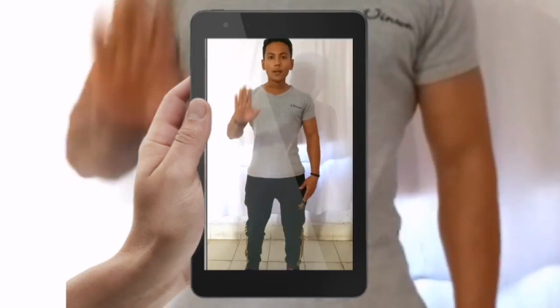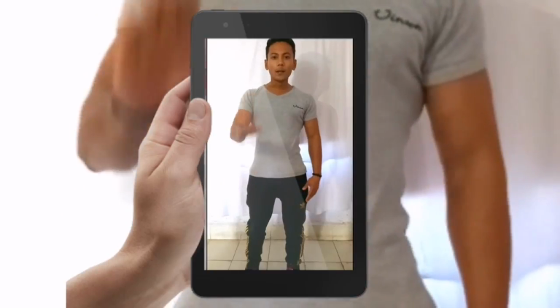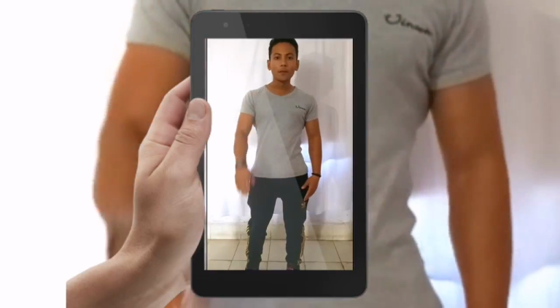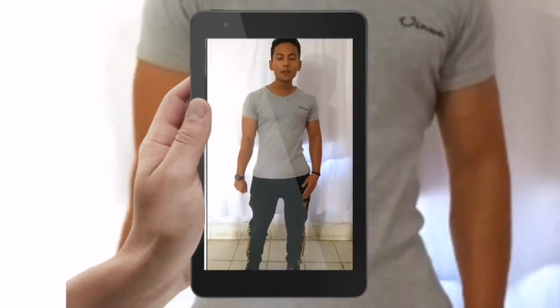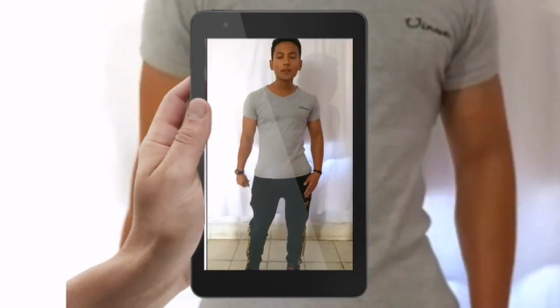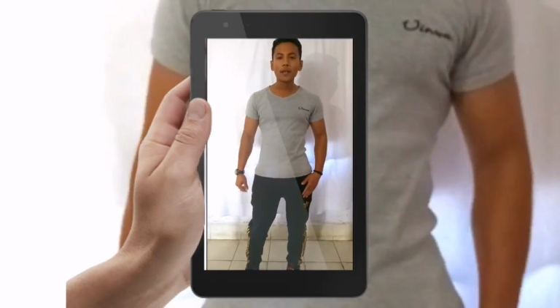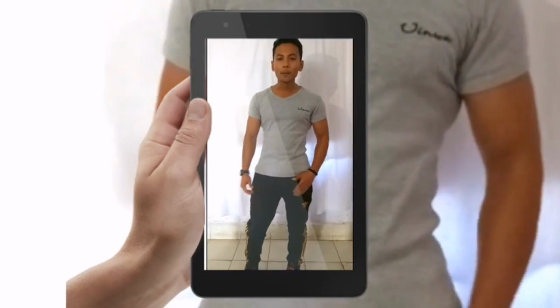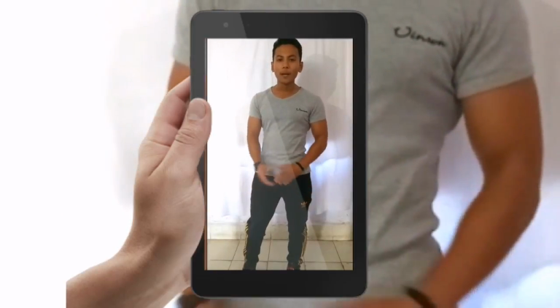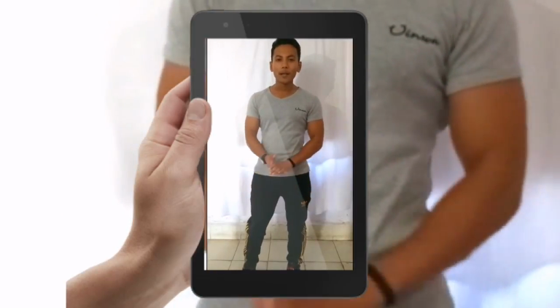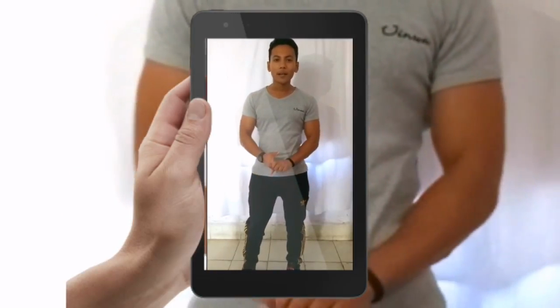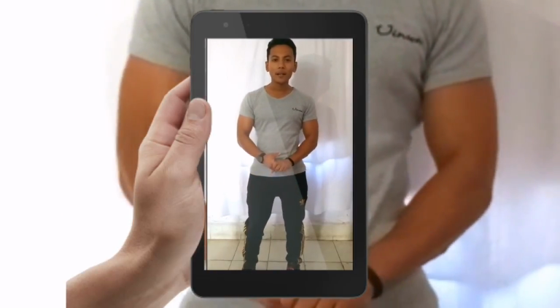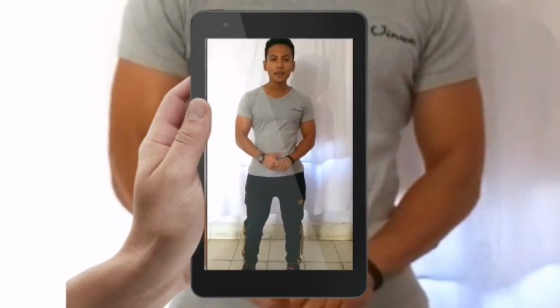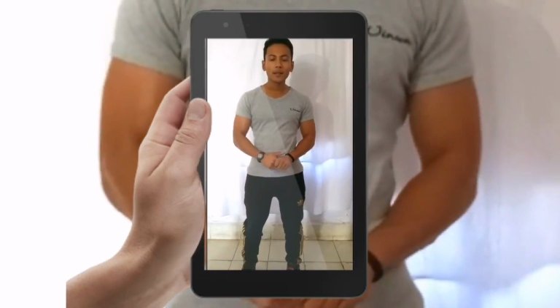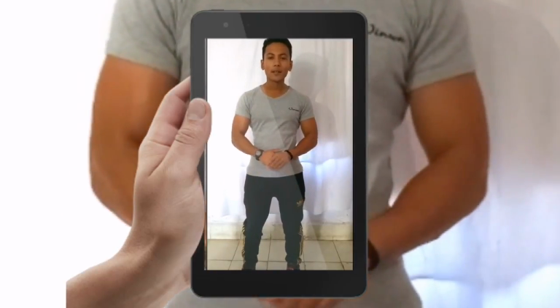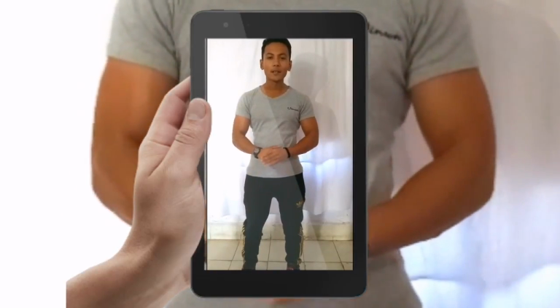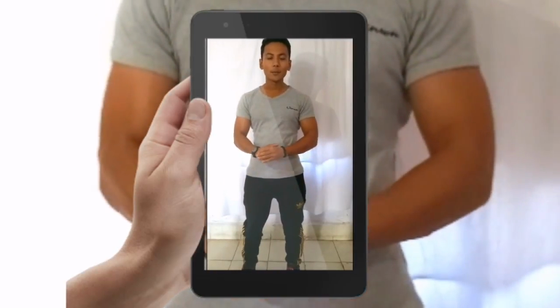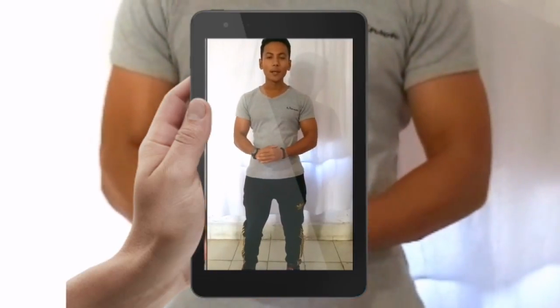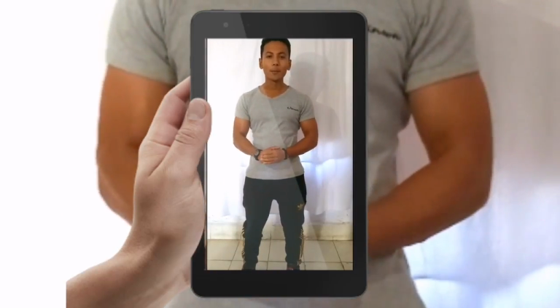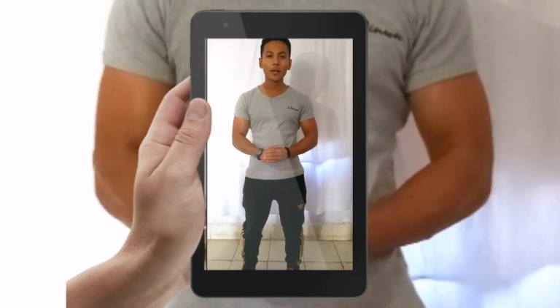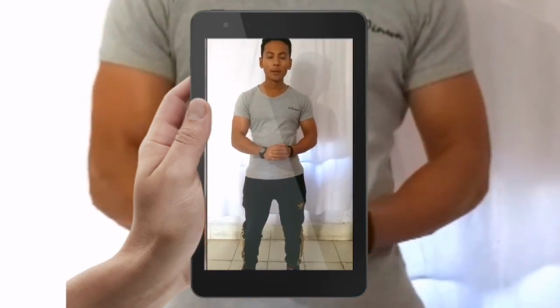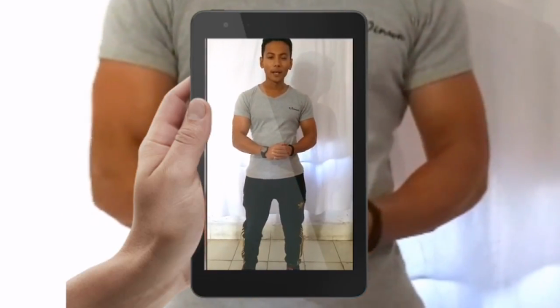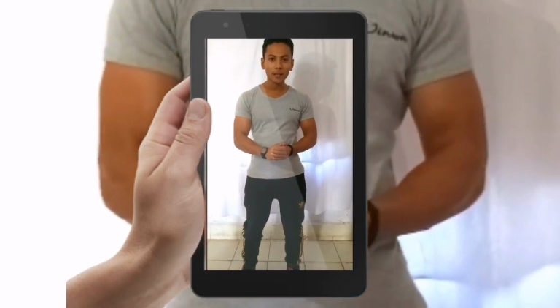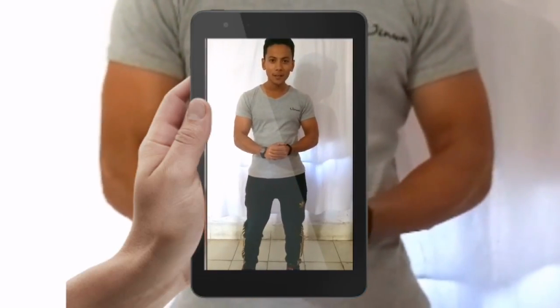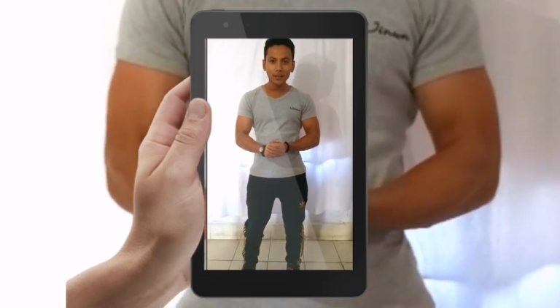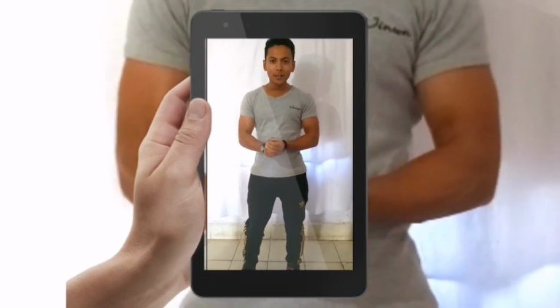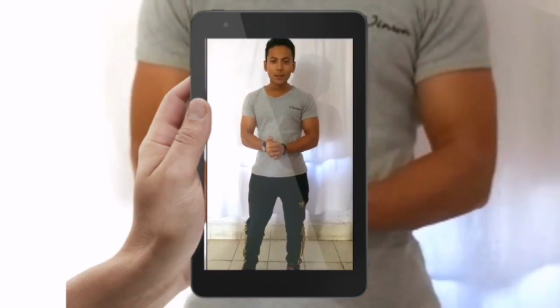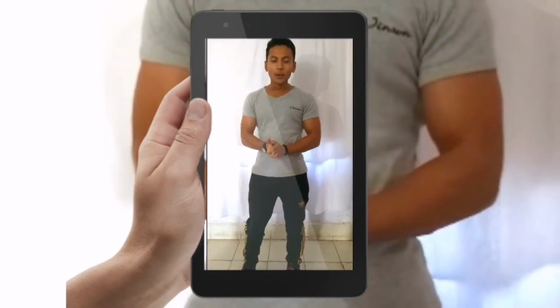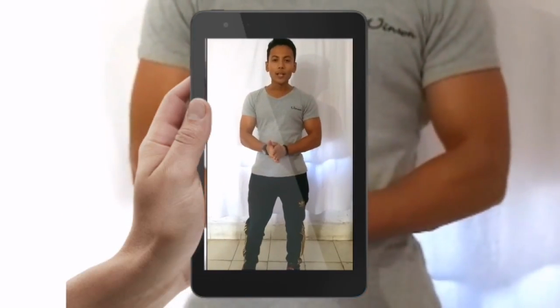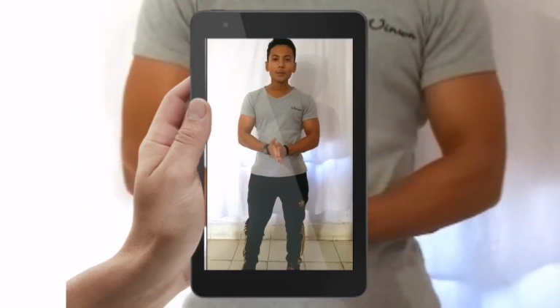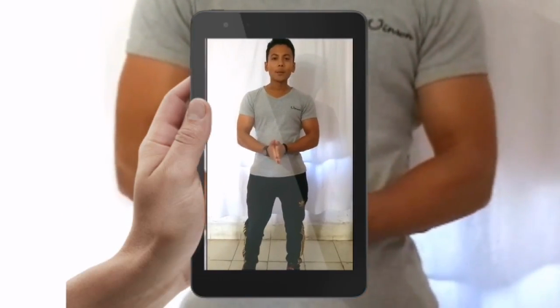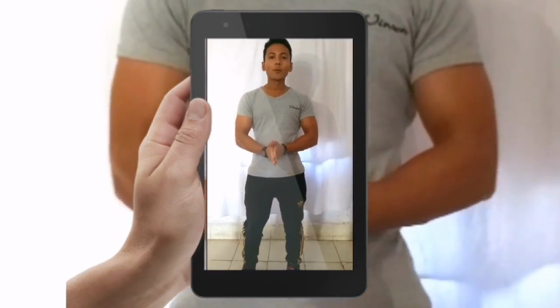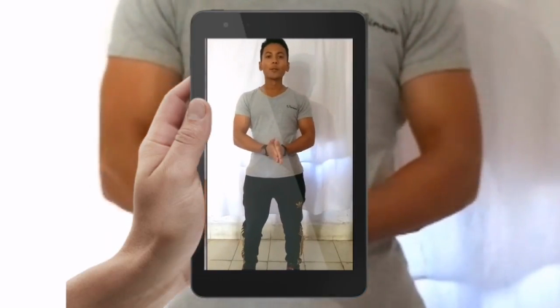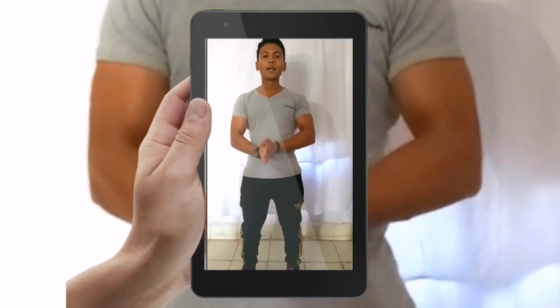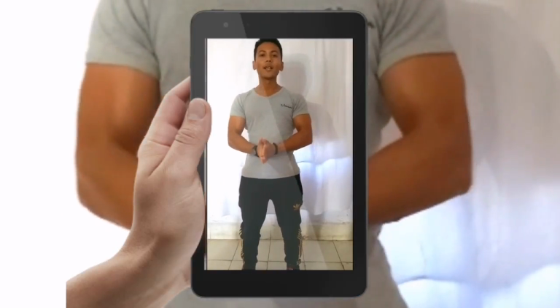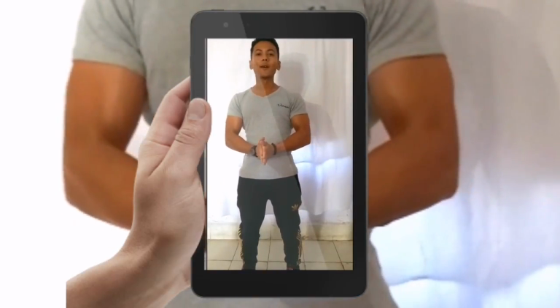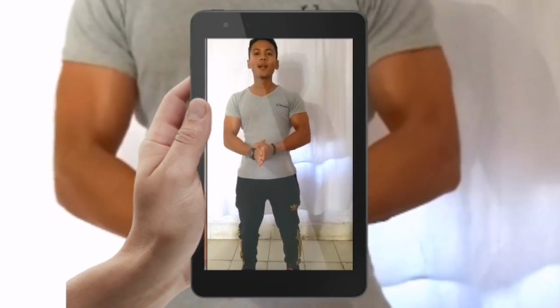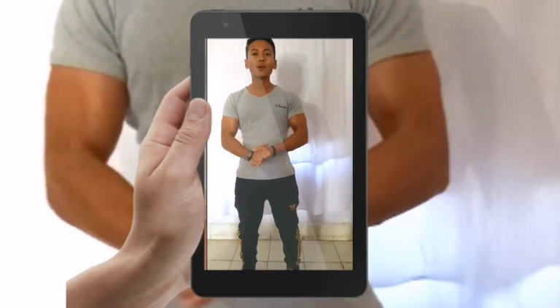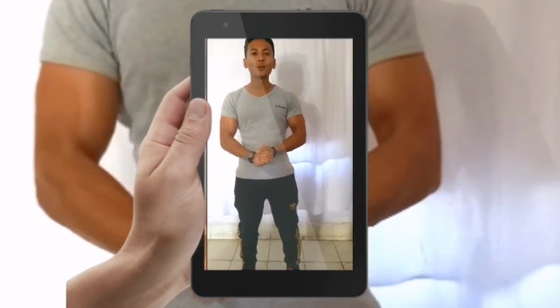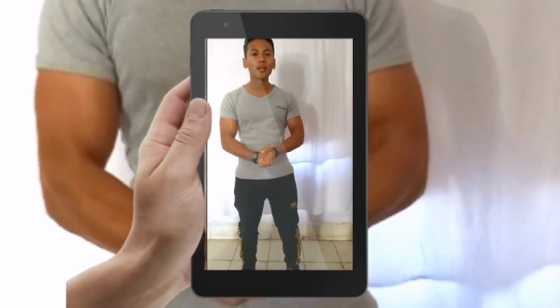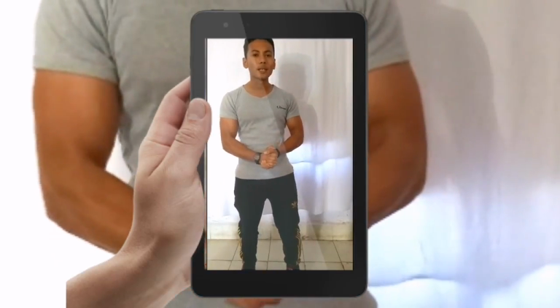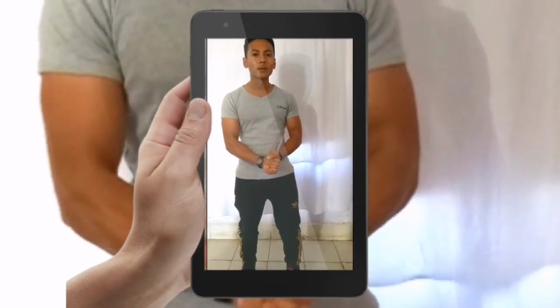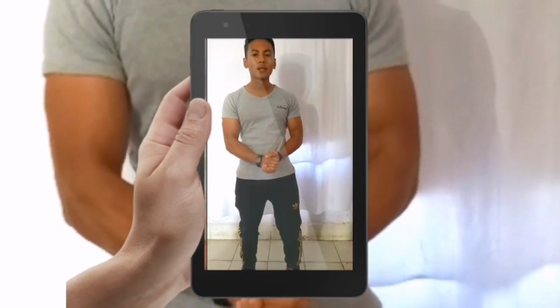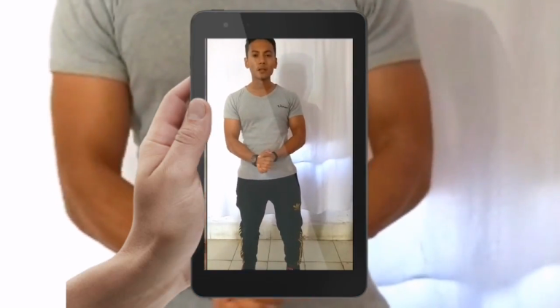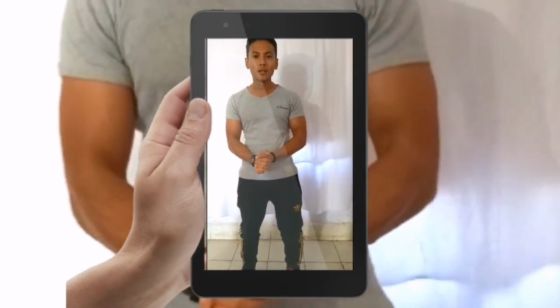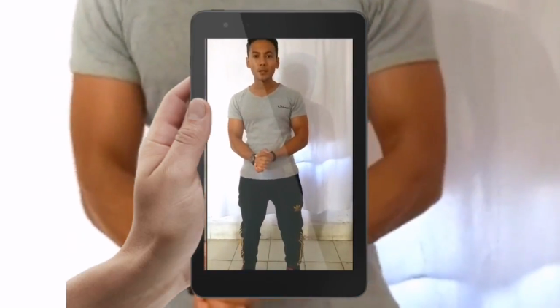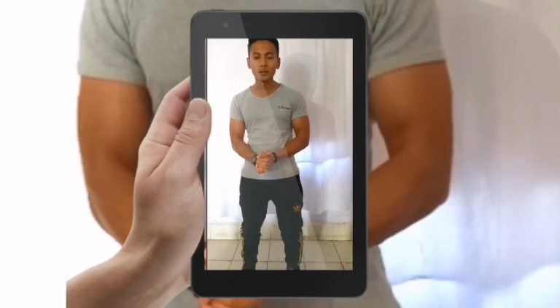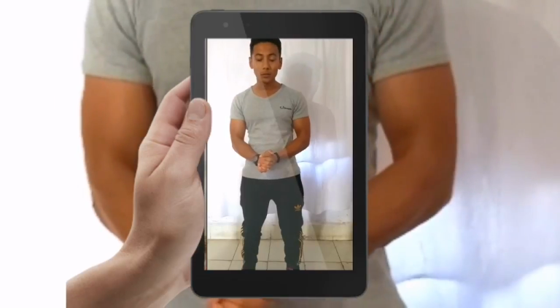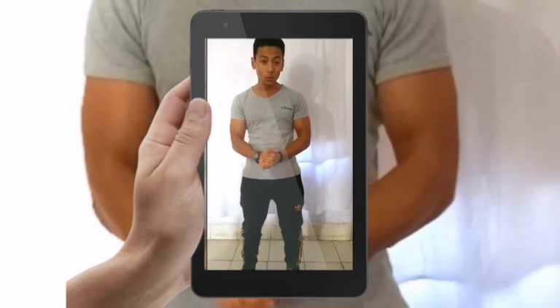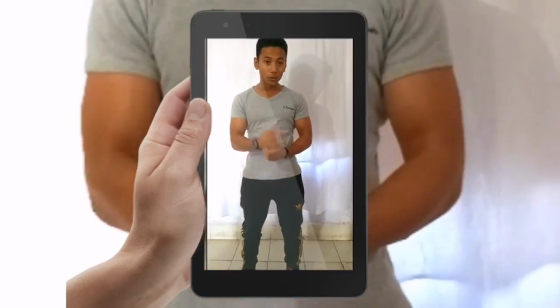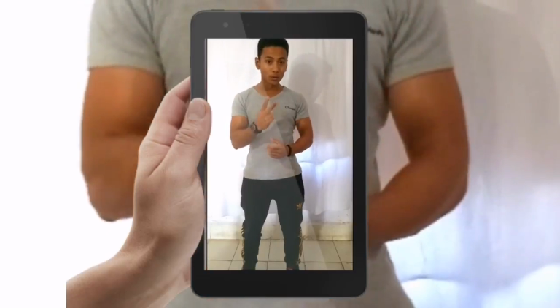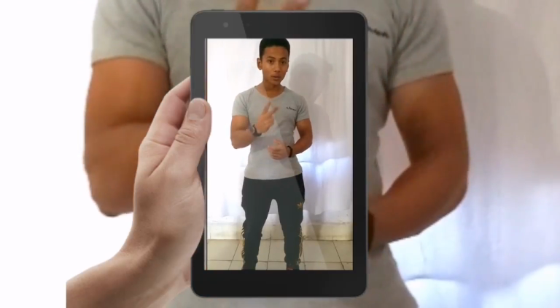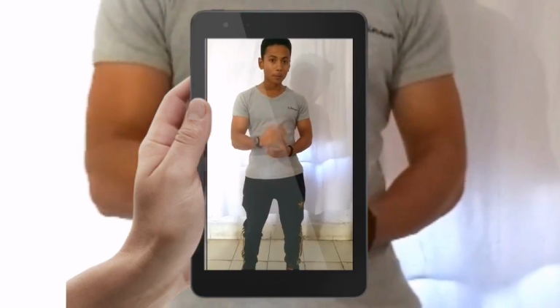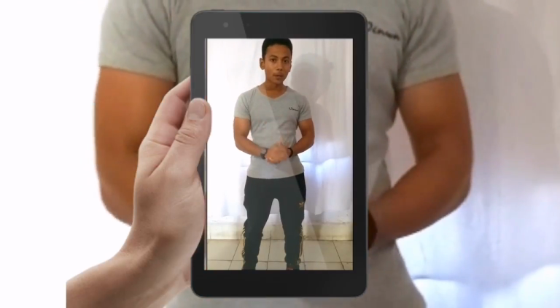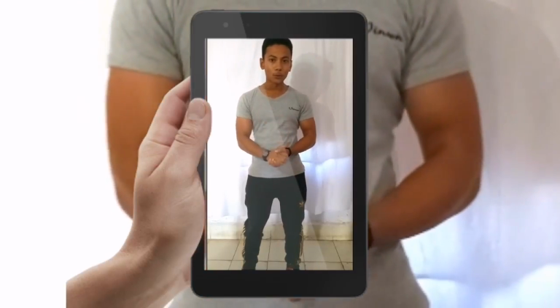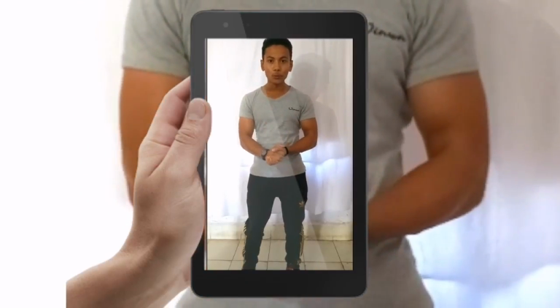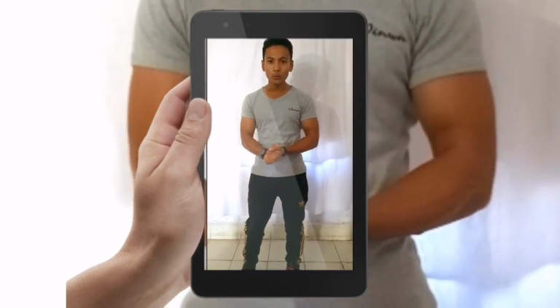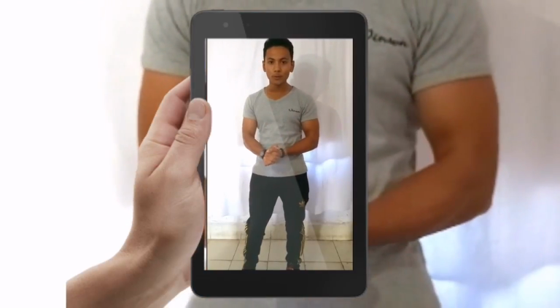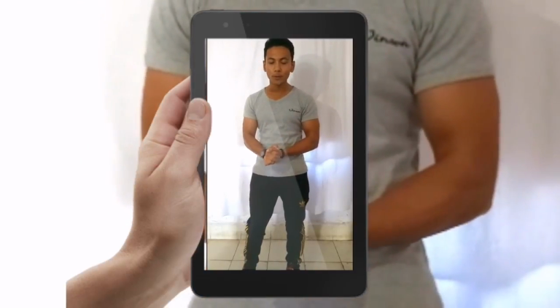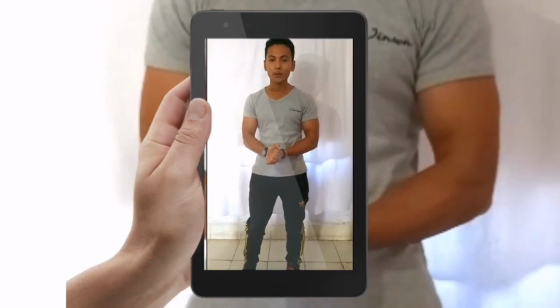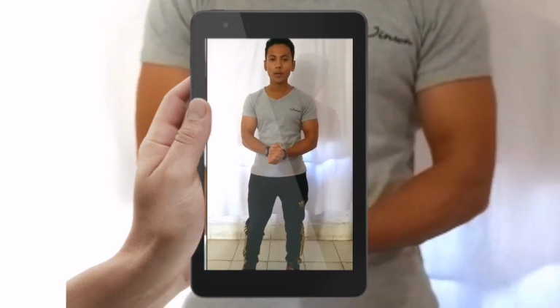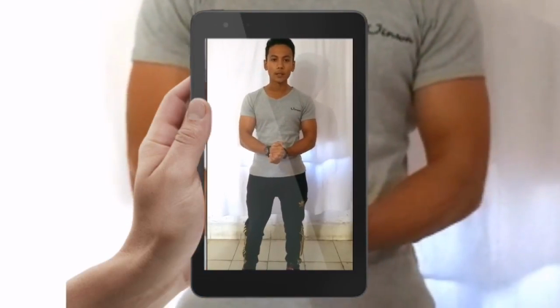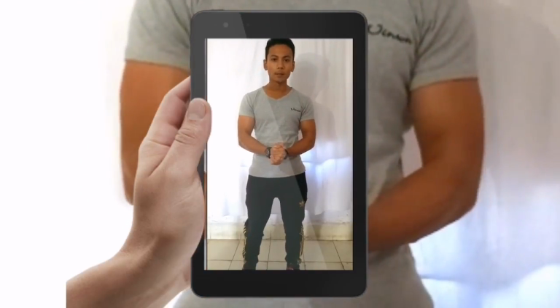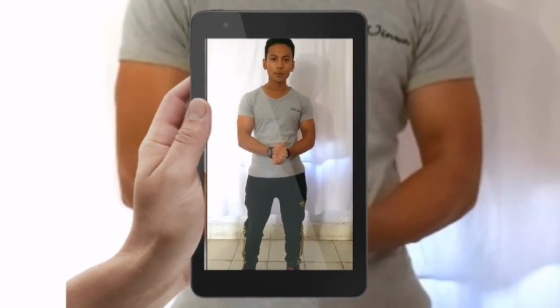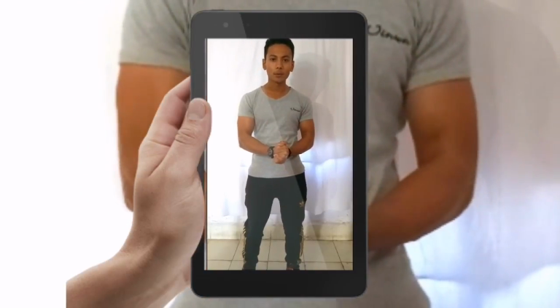Hi friends, I am back again — it's me Abraham. I am going to tell you about tricep exercises. This is part 2 for triceps.